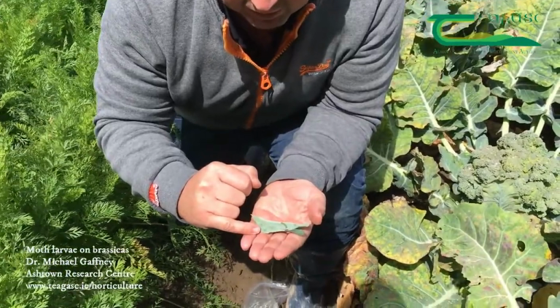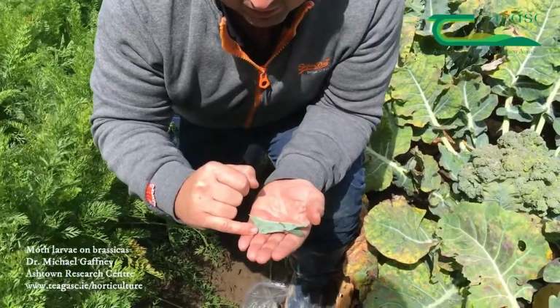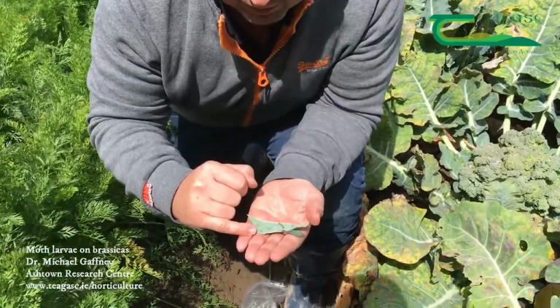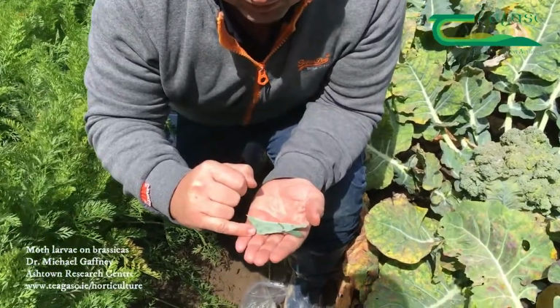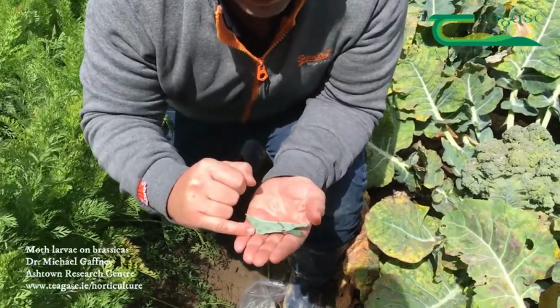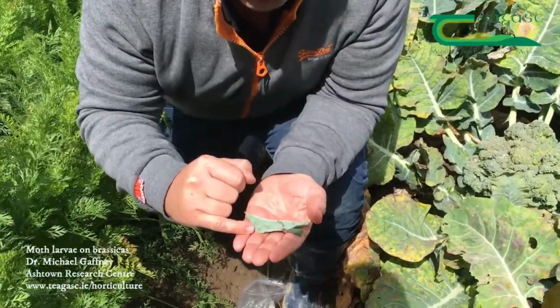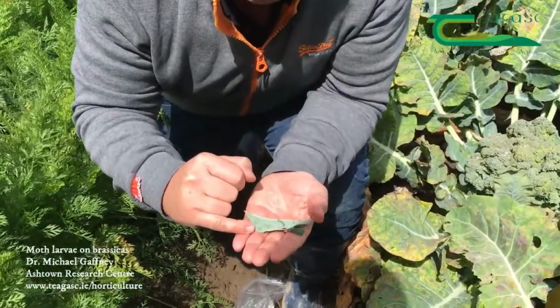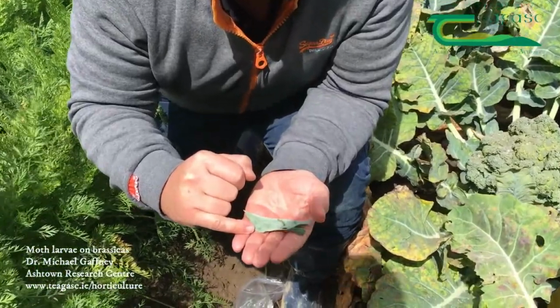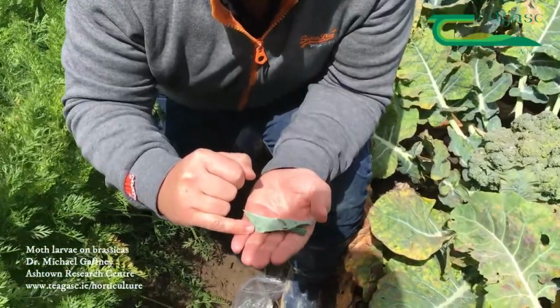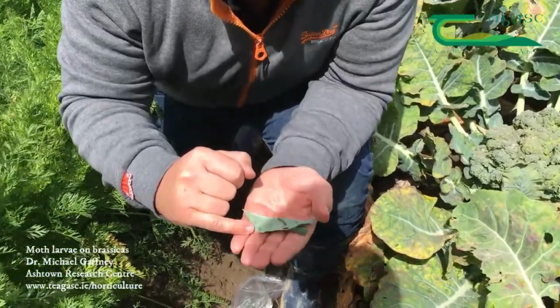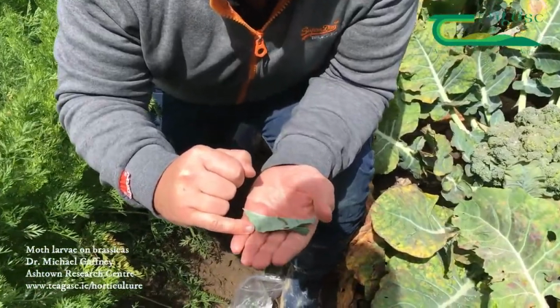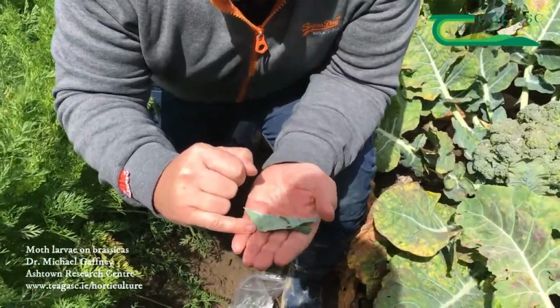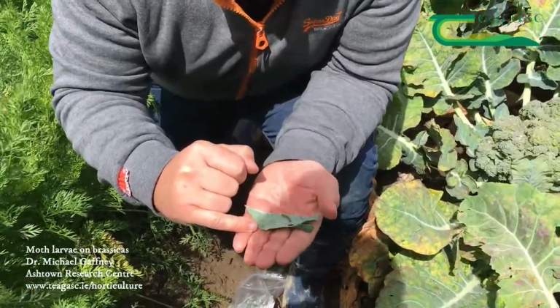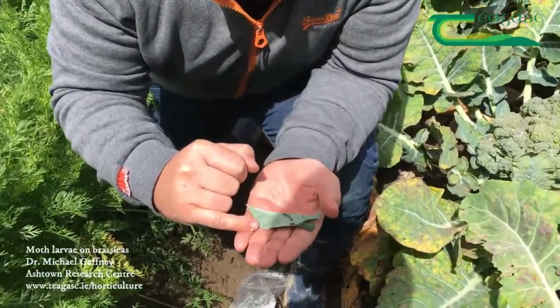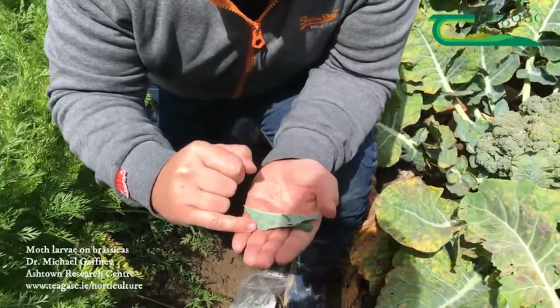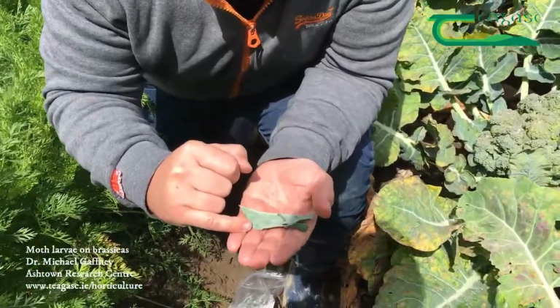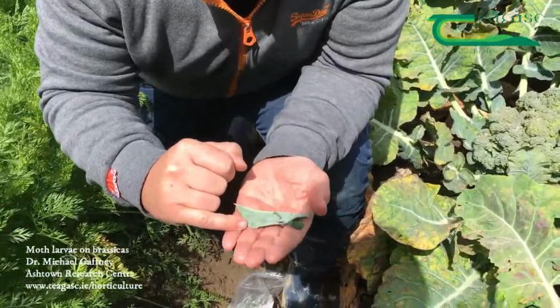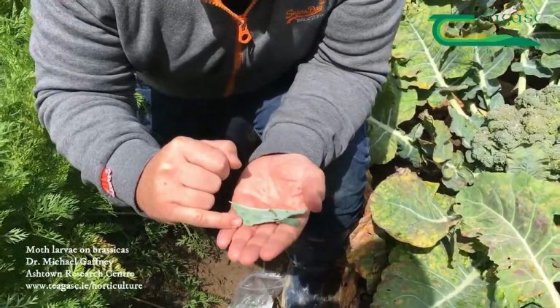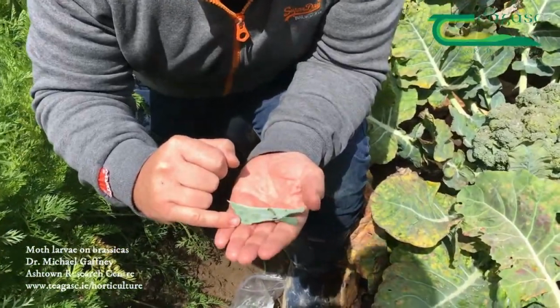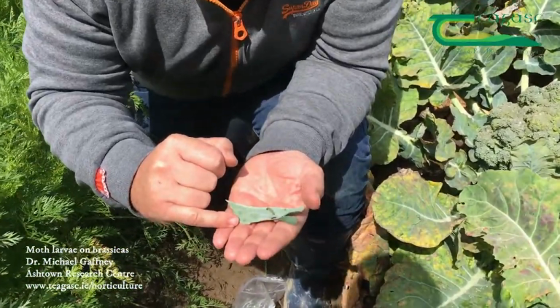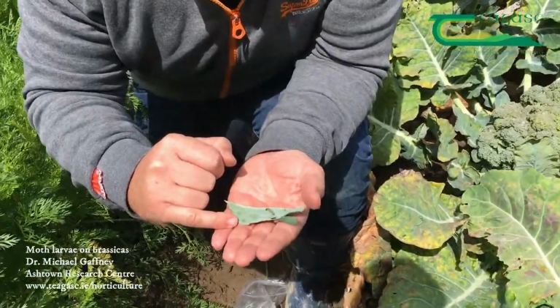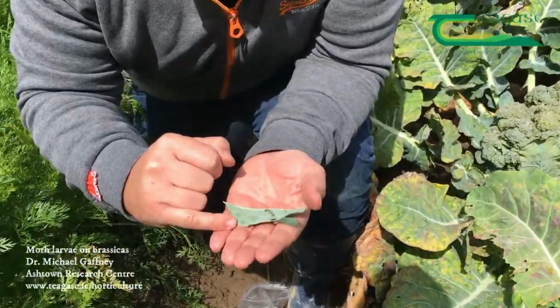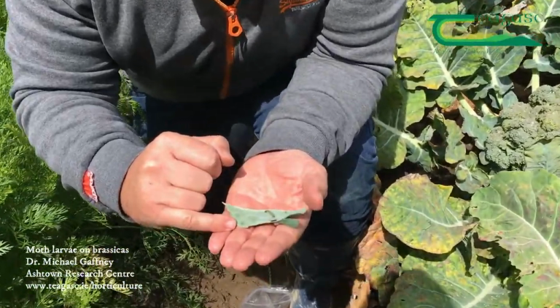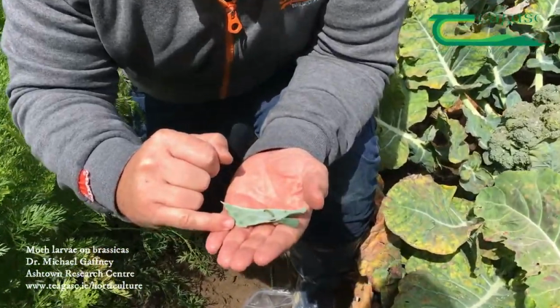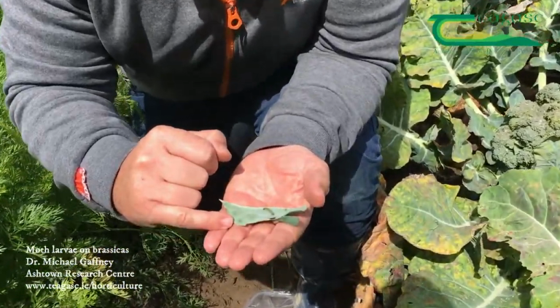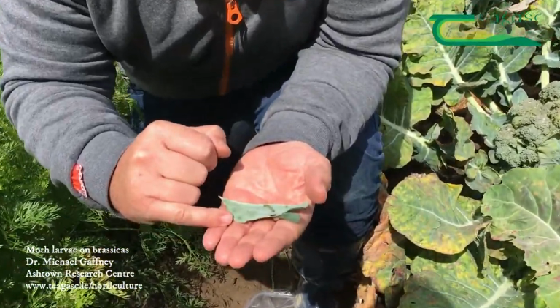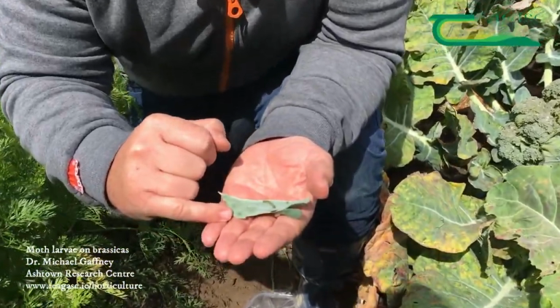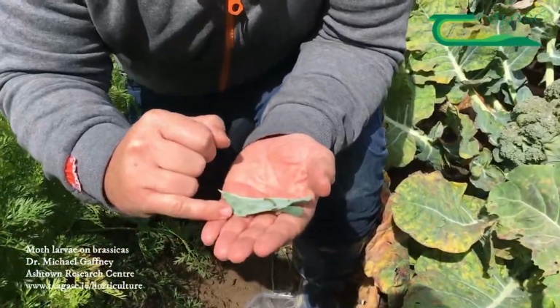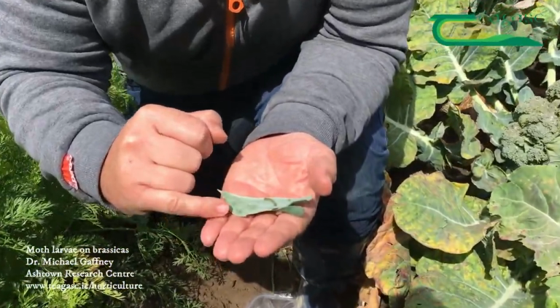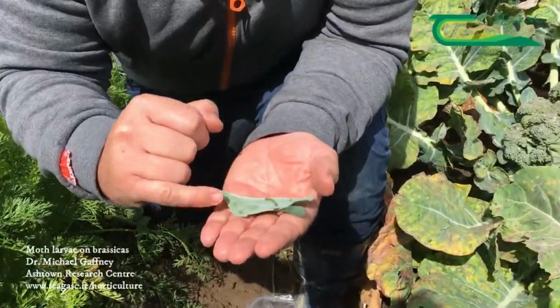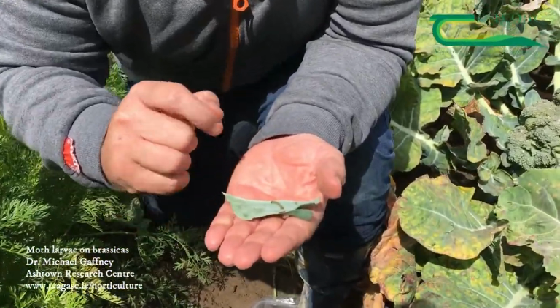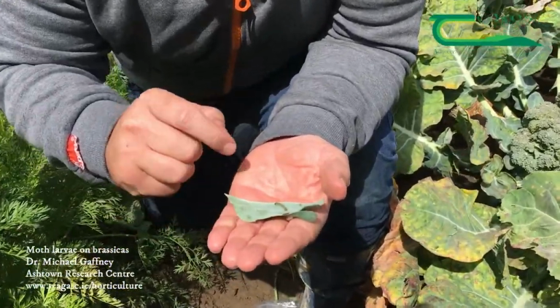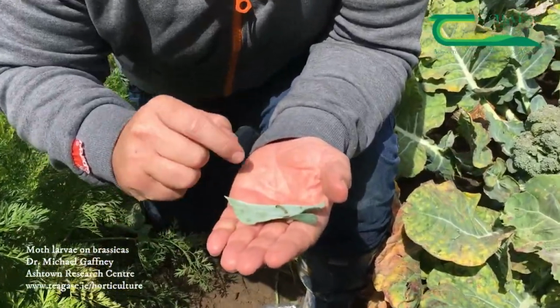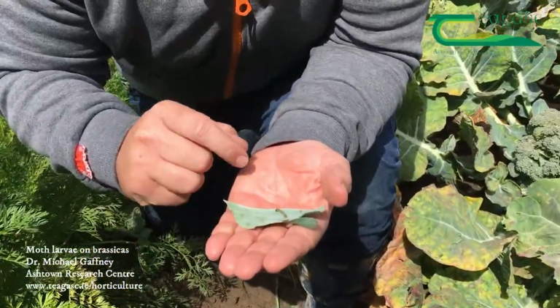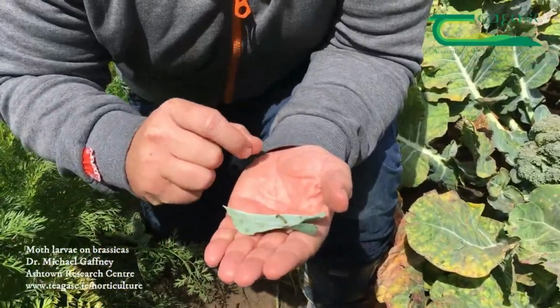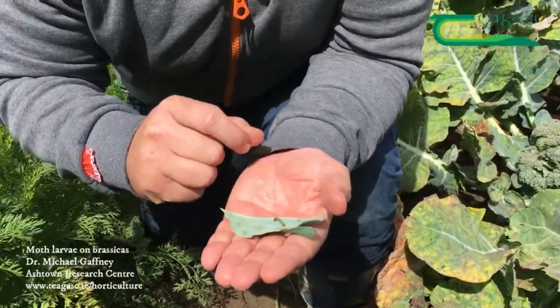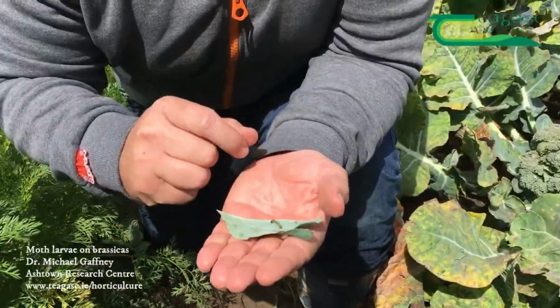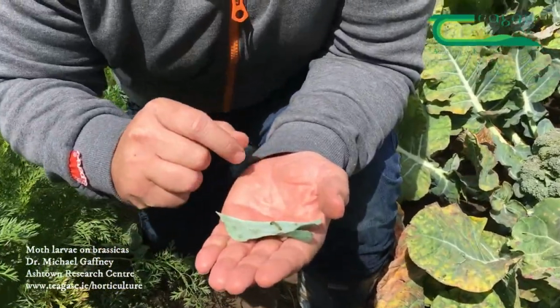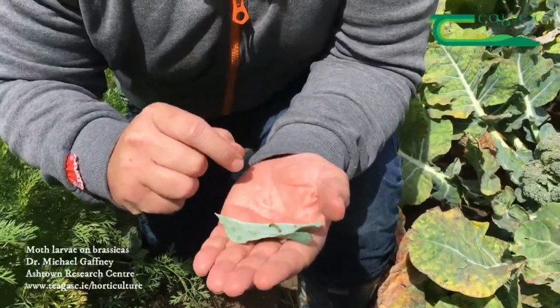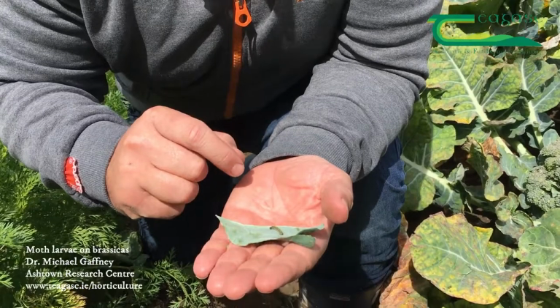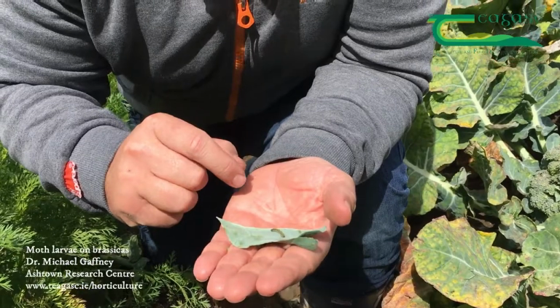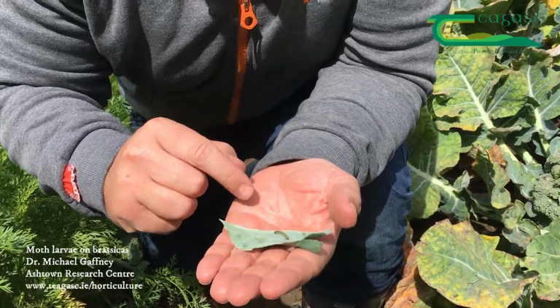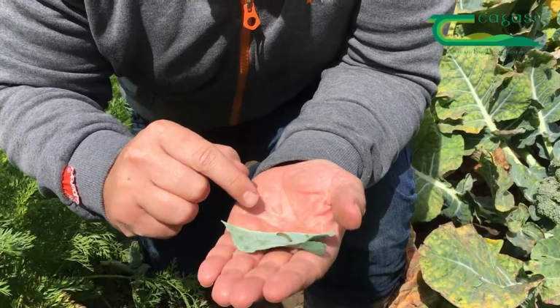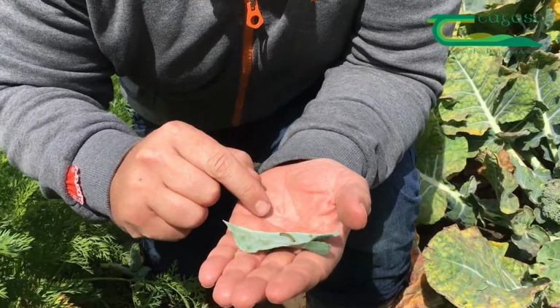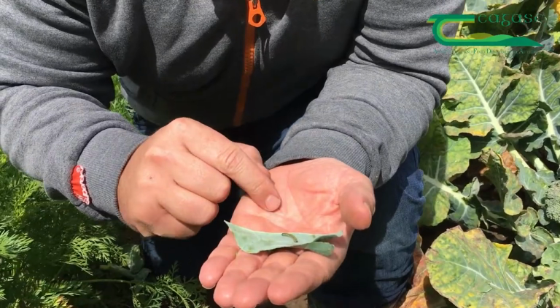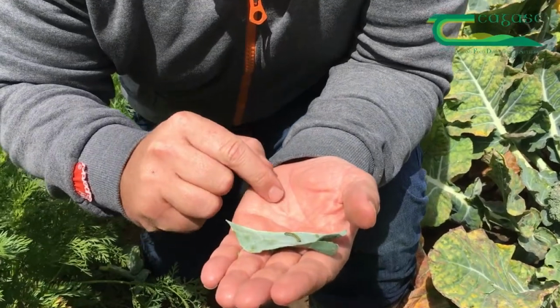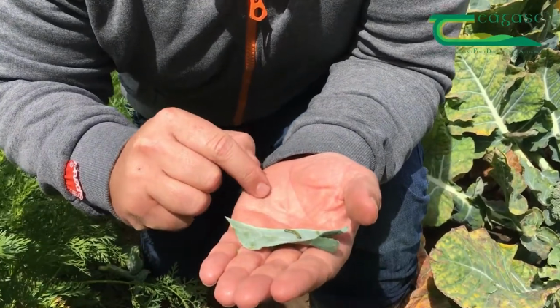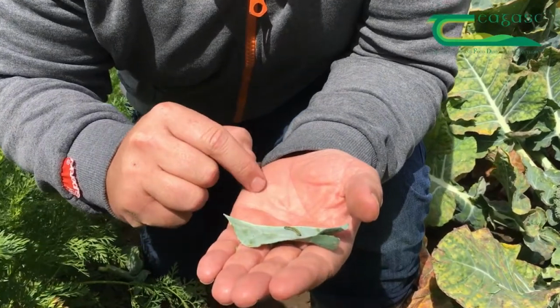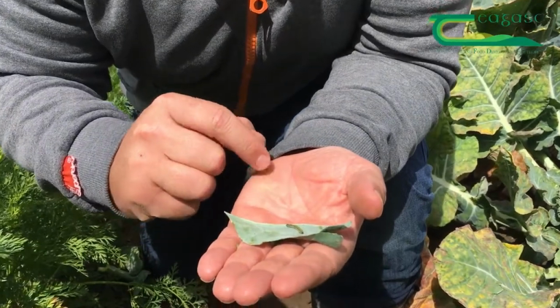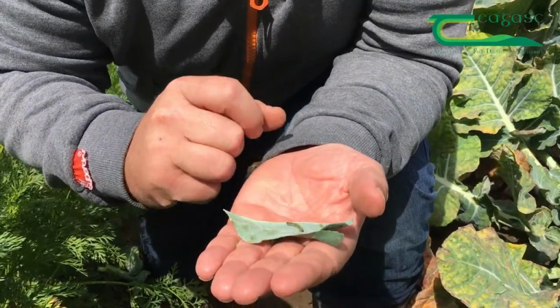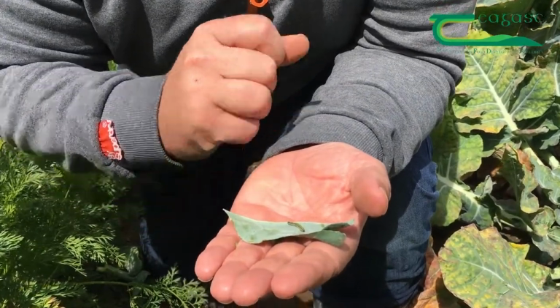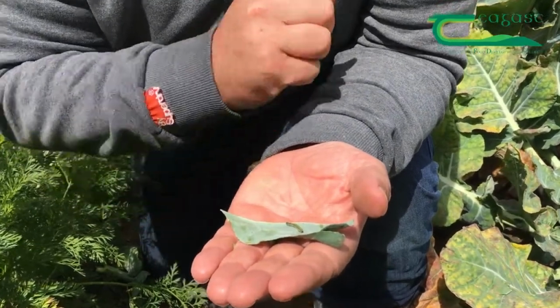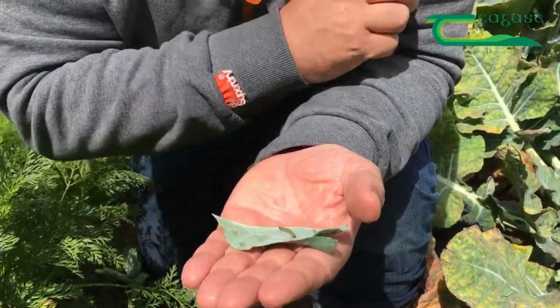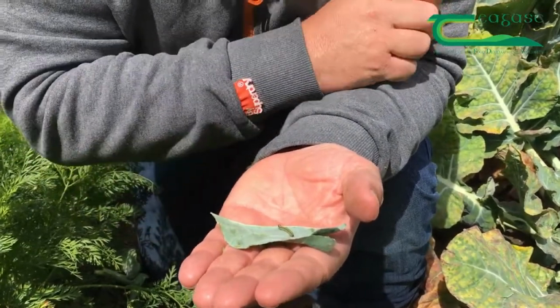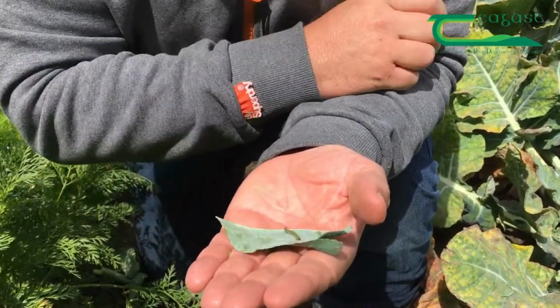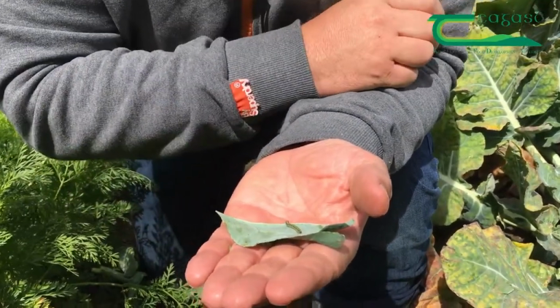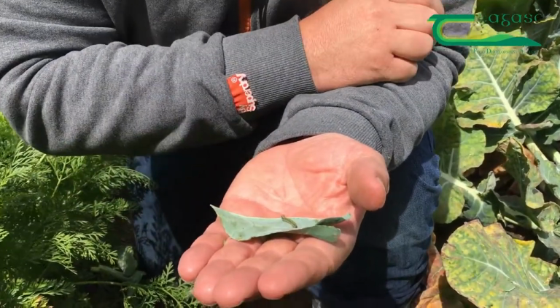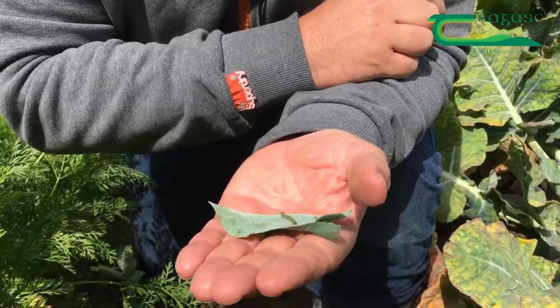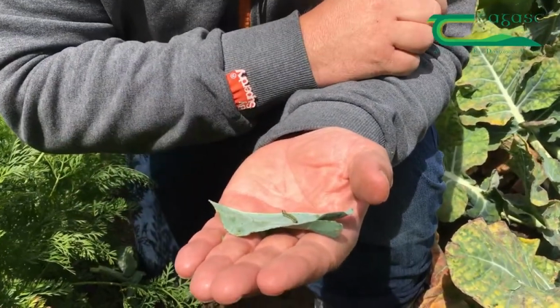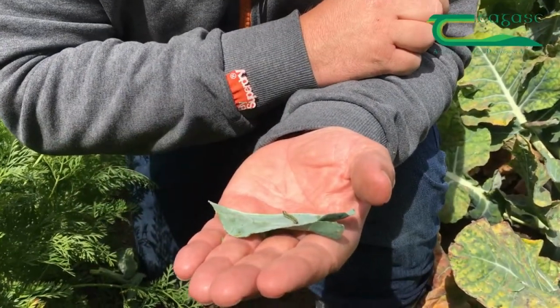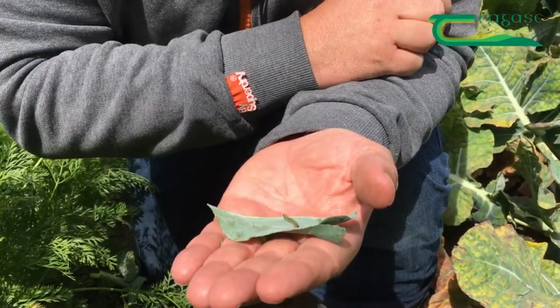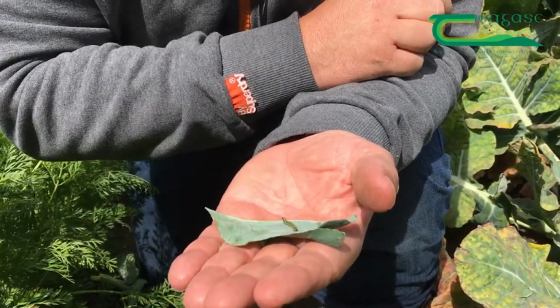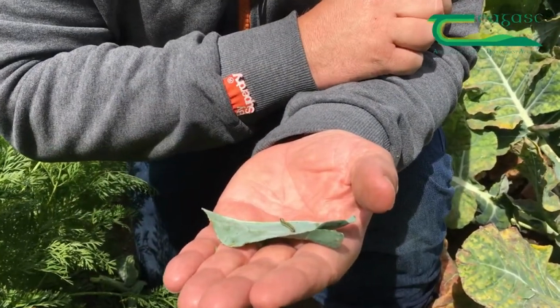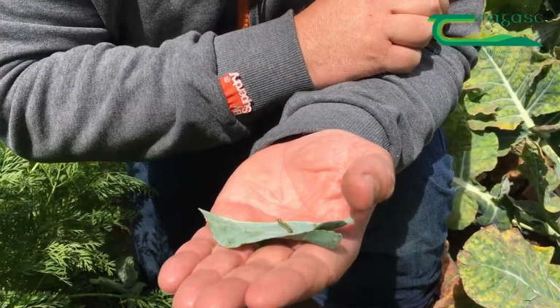You can just see the small larvae here. And again, they form quite angular and quite recognisable damage on crops.